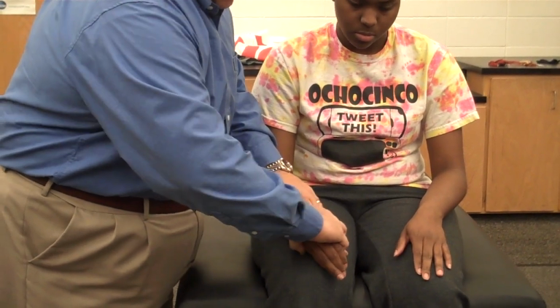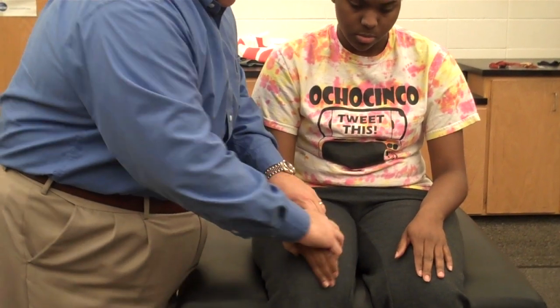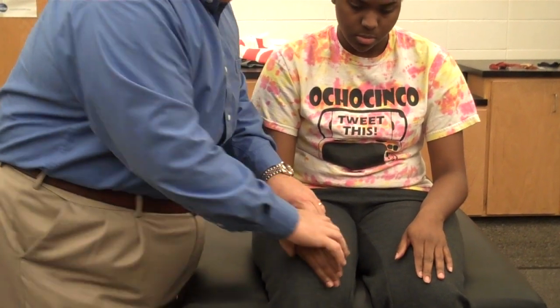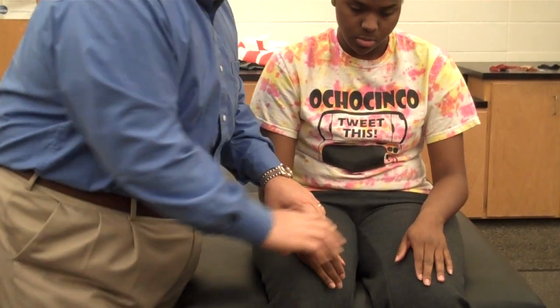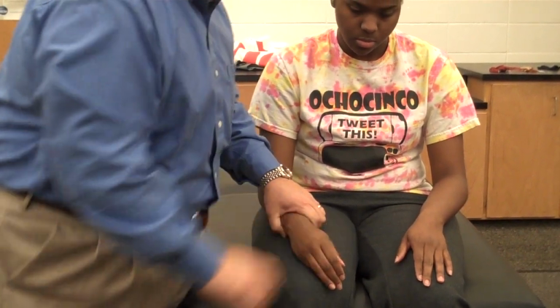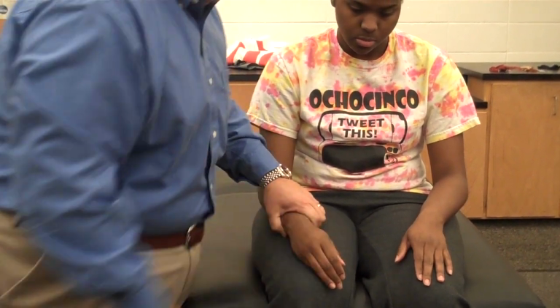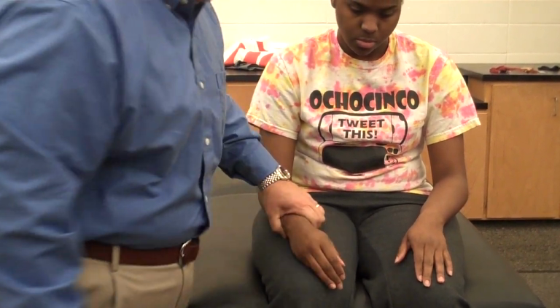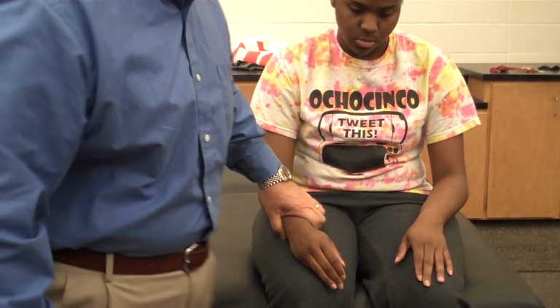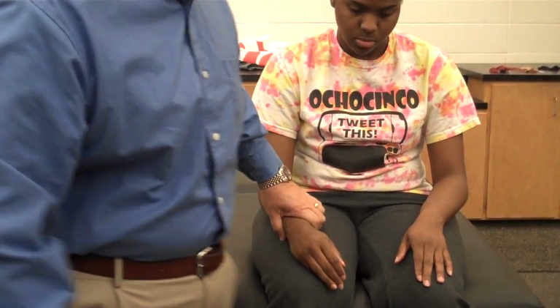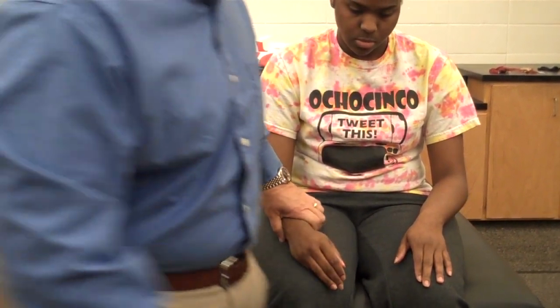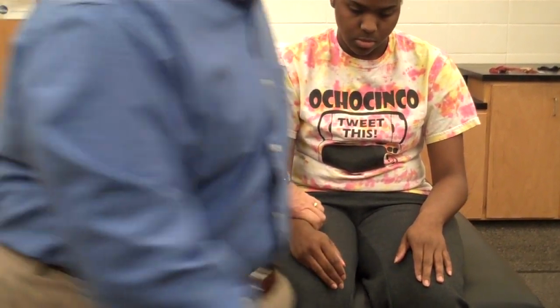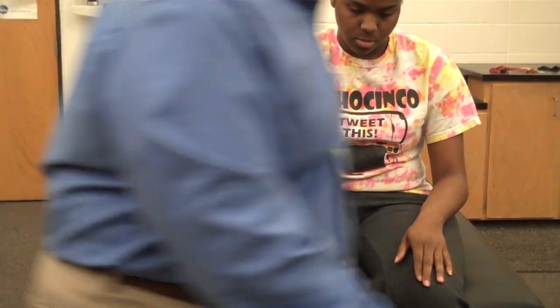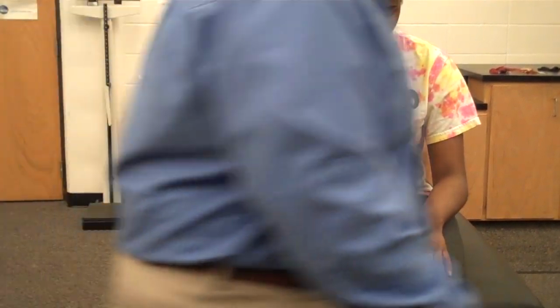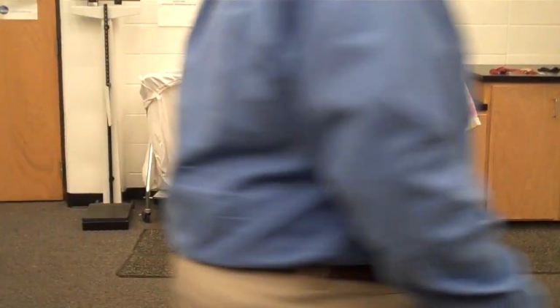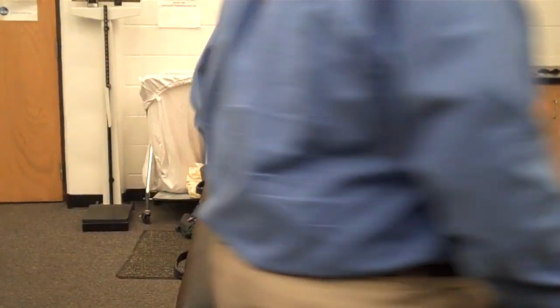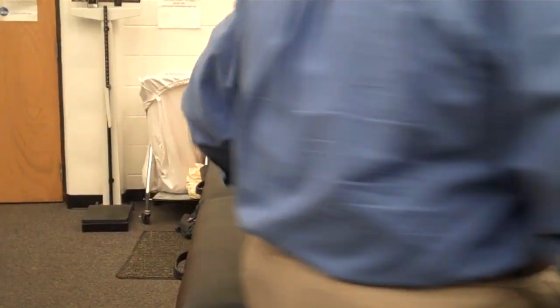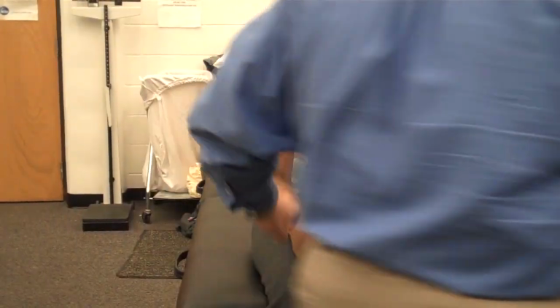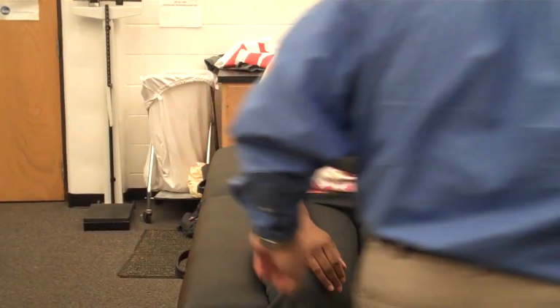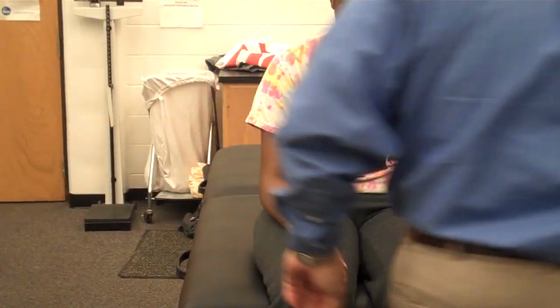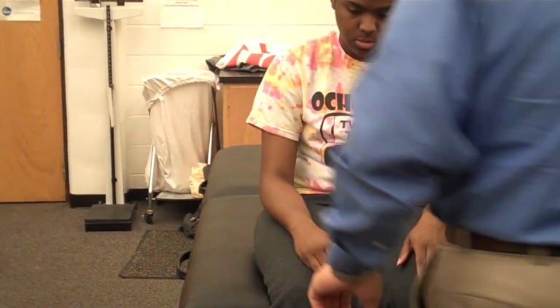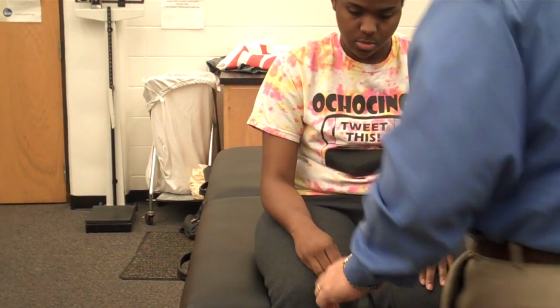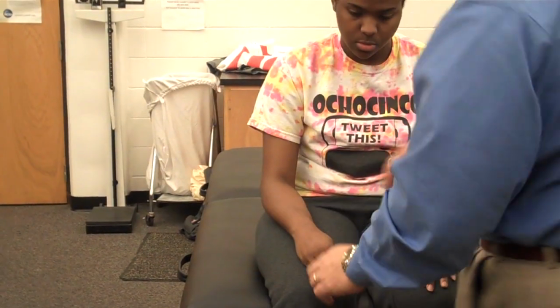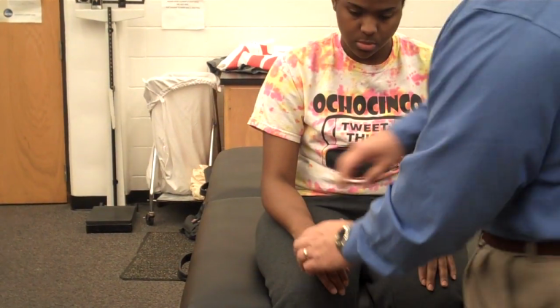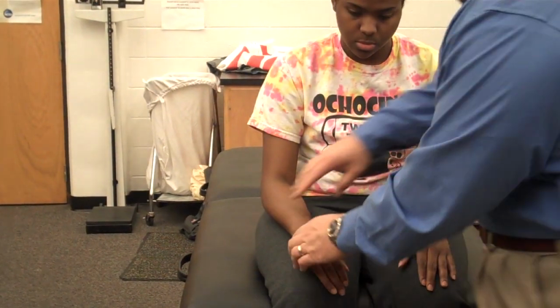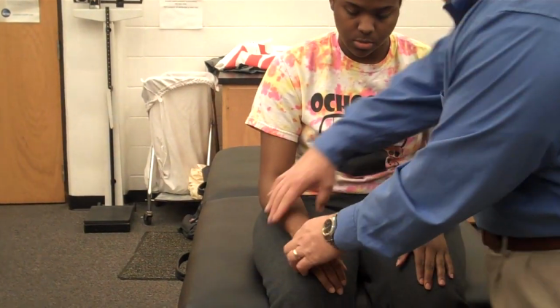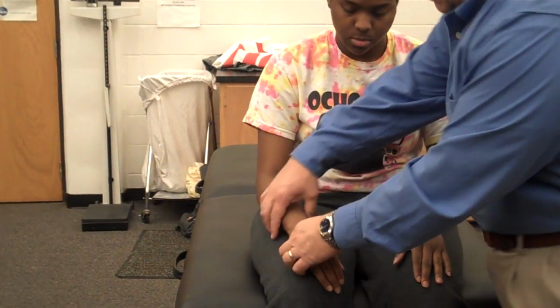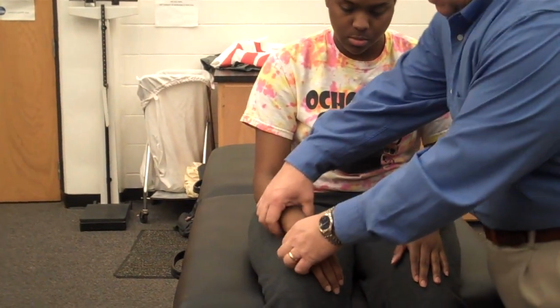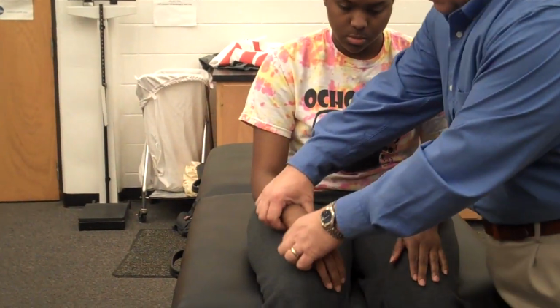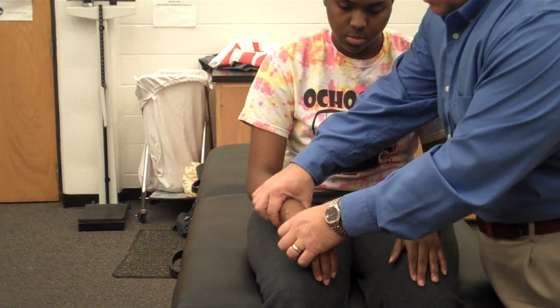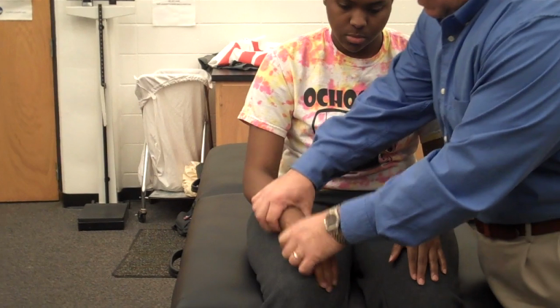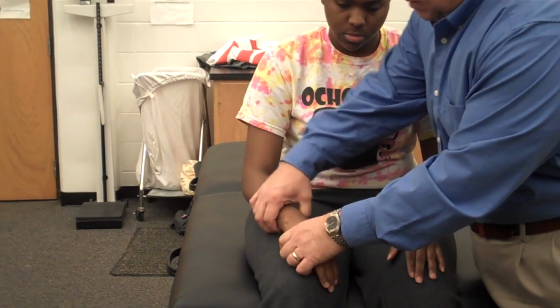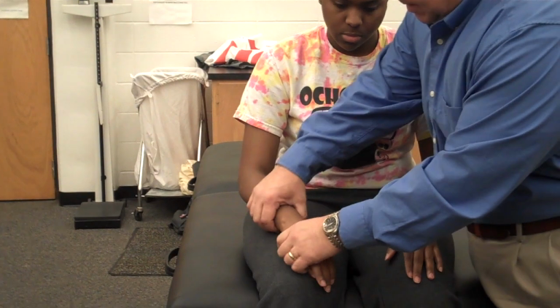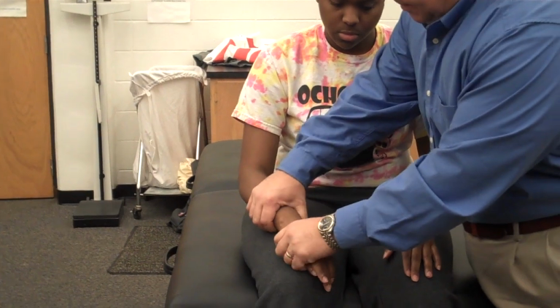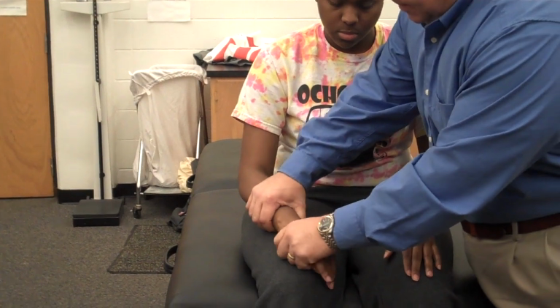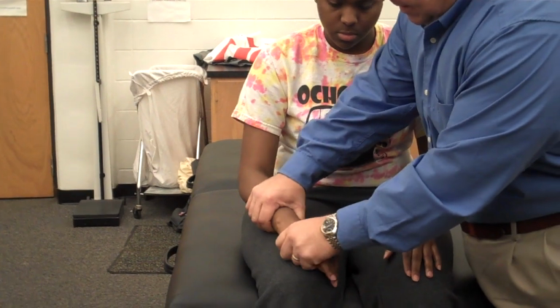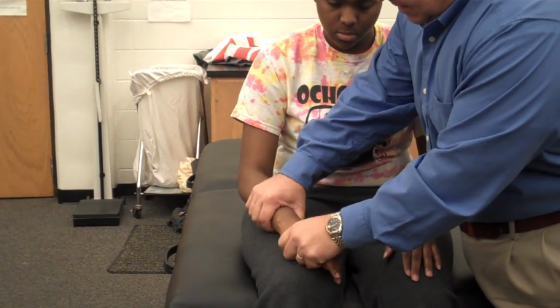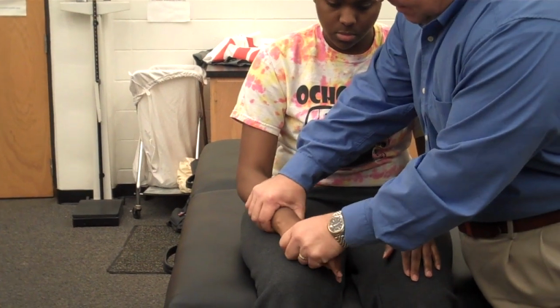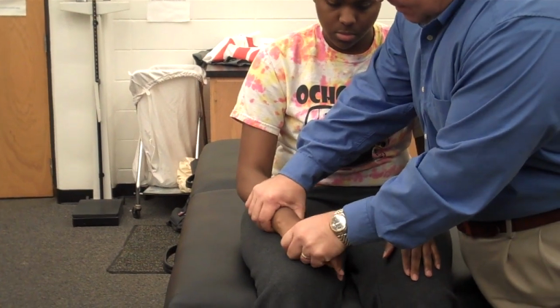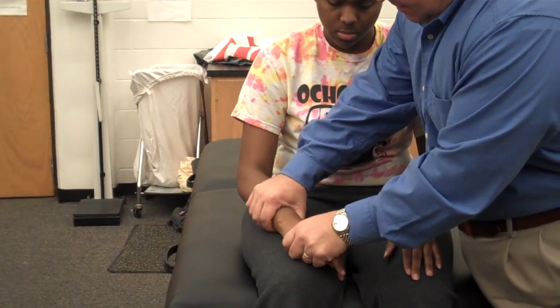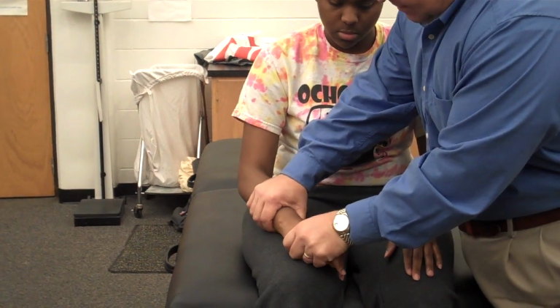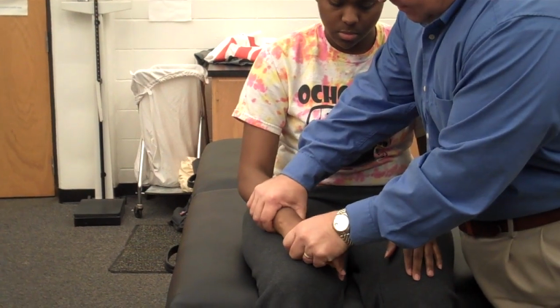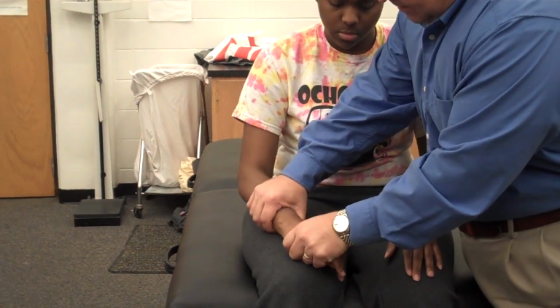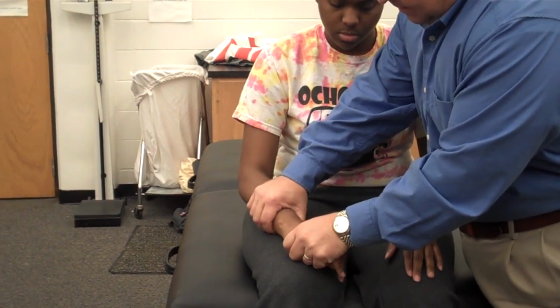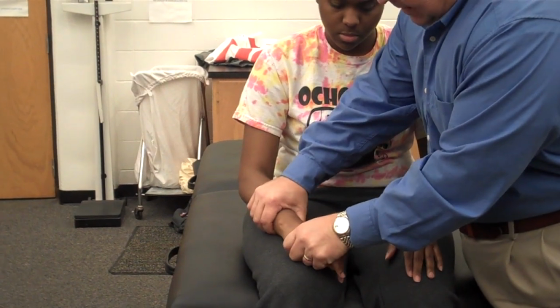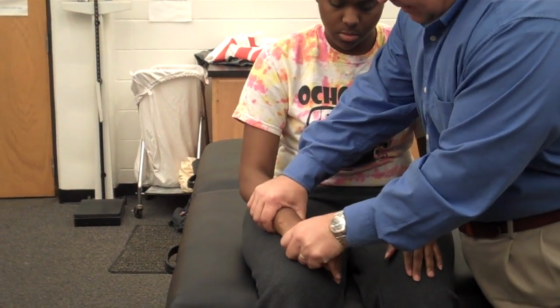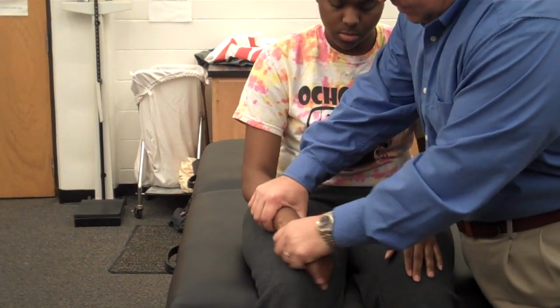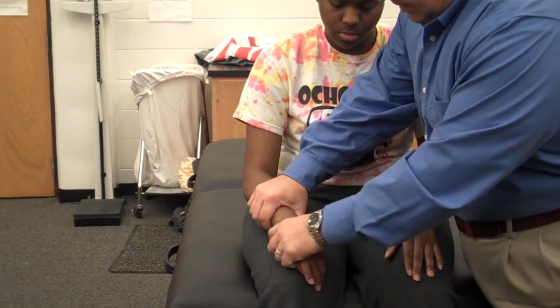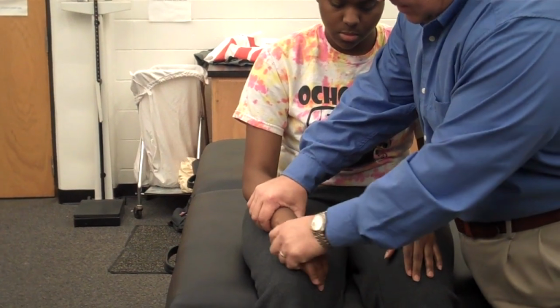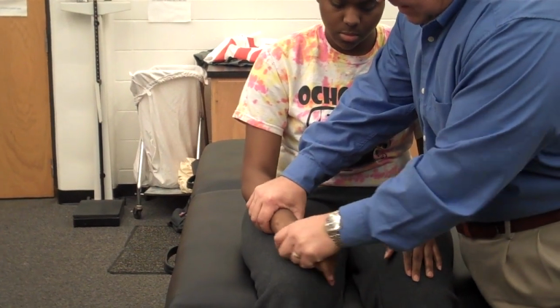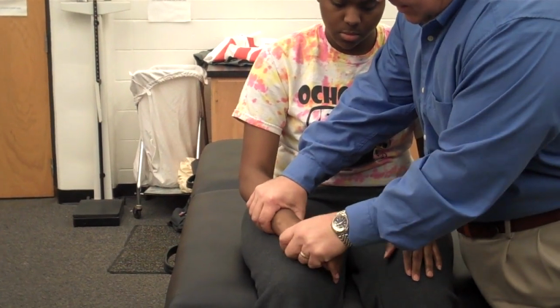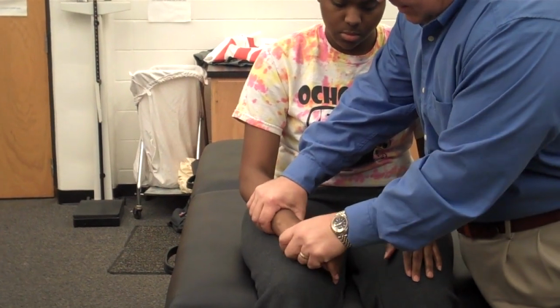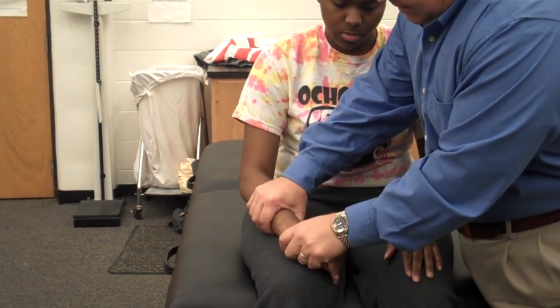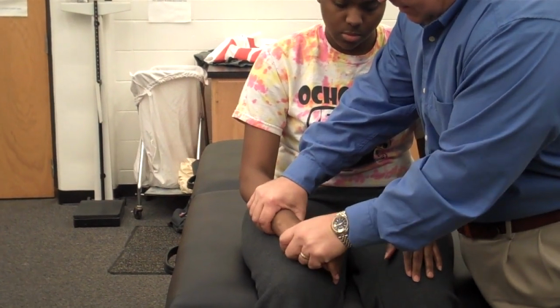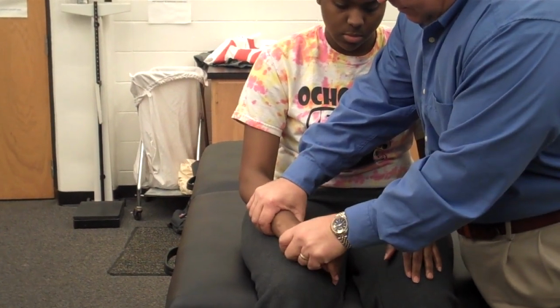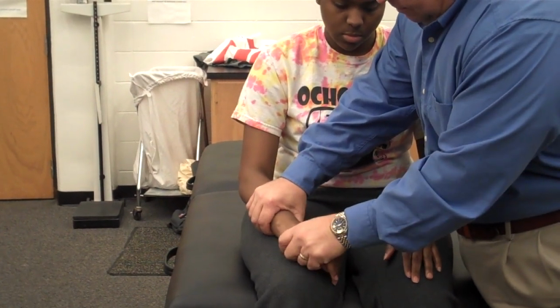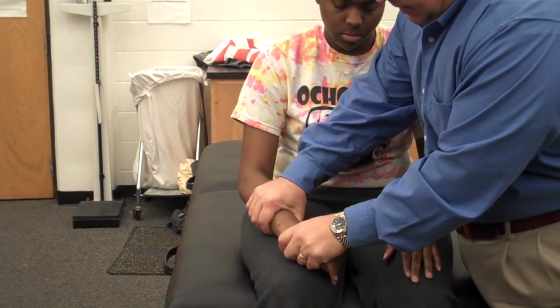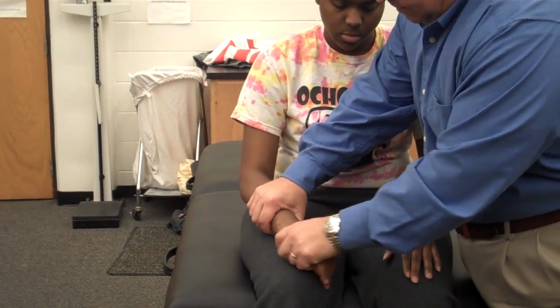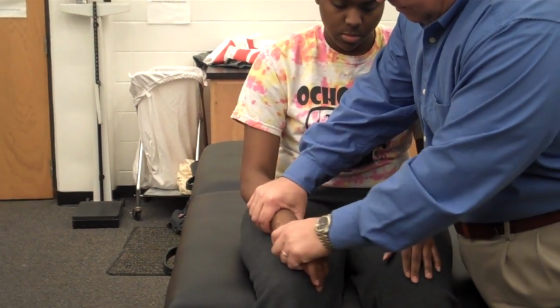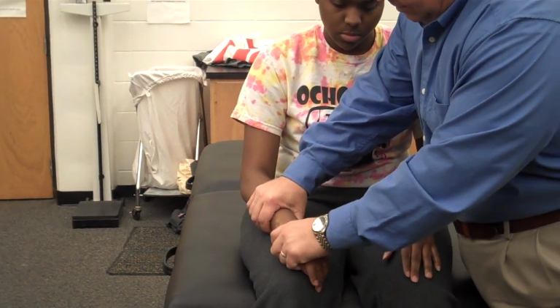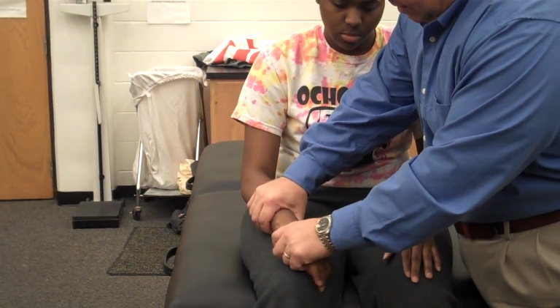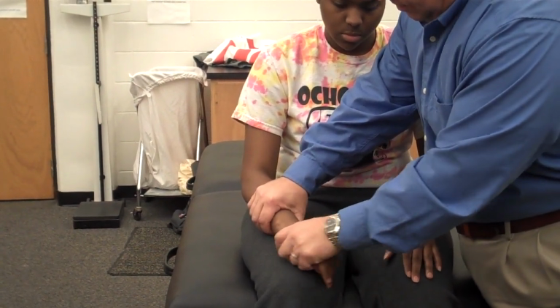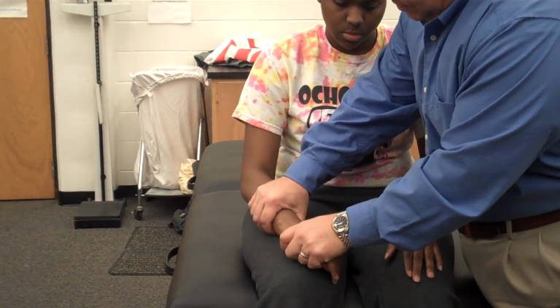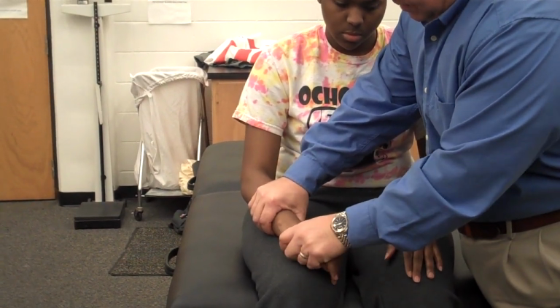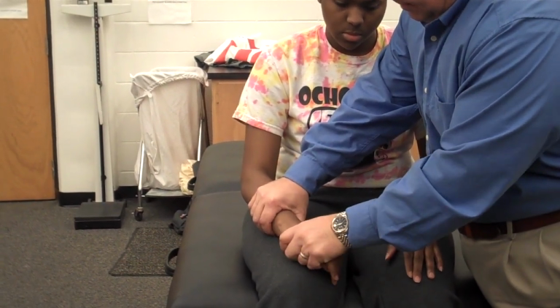I'll get over on this side so you can see how I'm doing it. Valgus stress test of the radiocarpal joint.